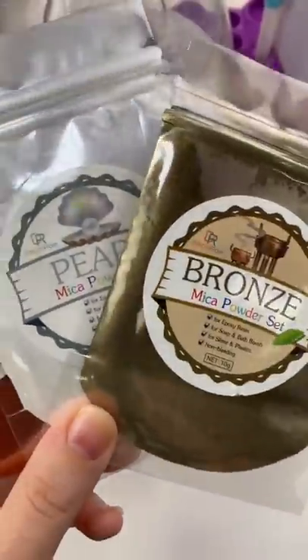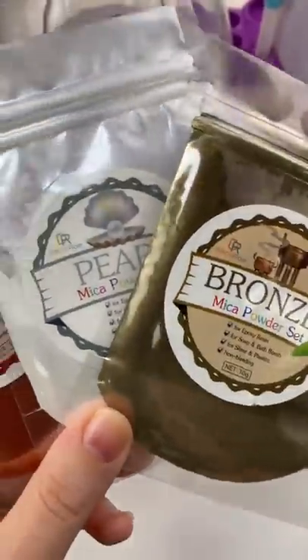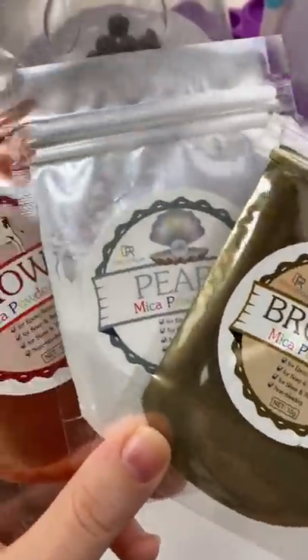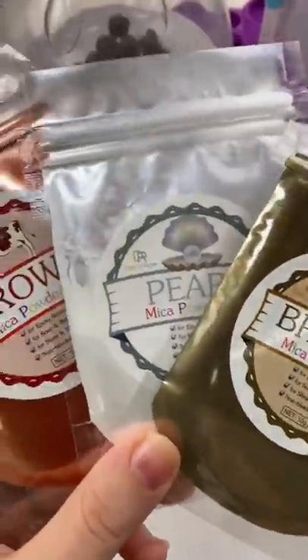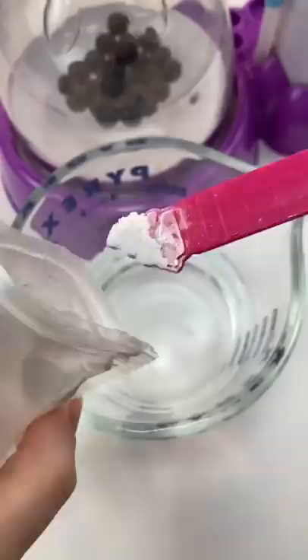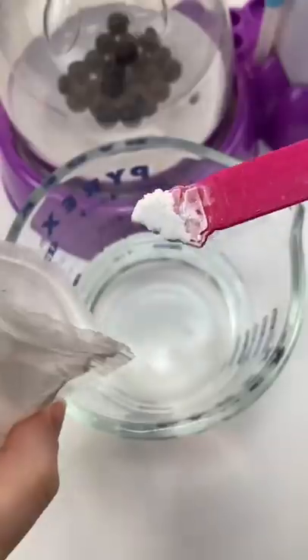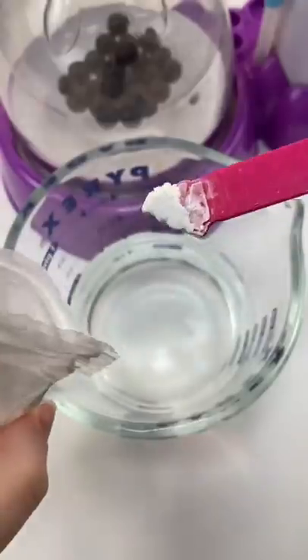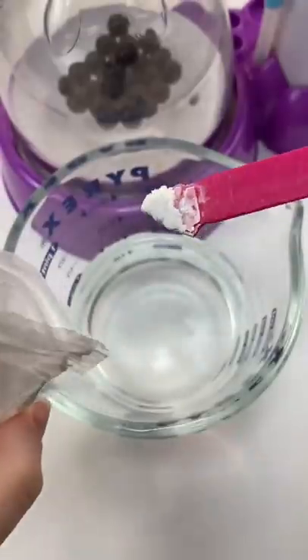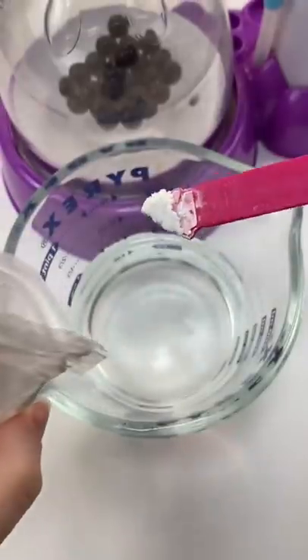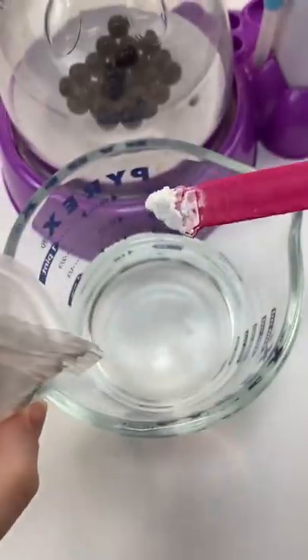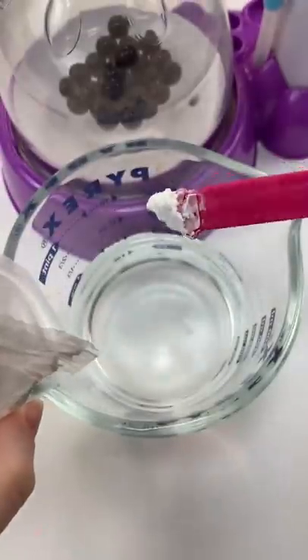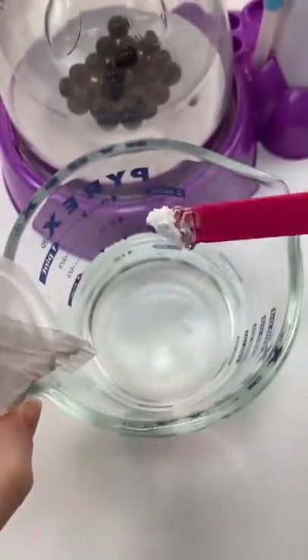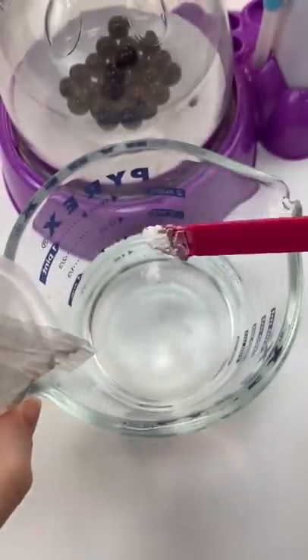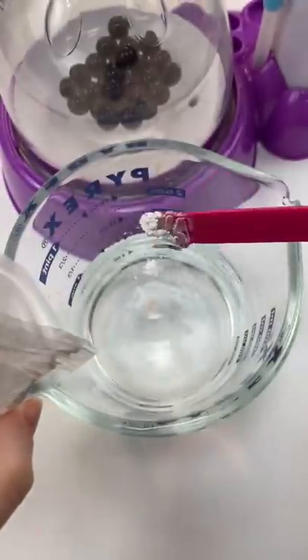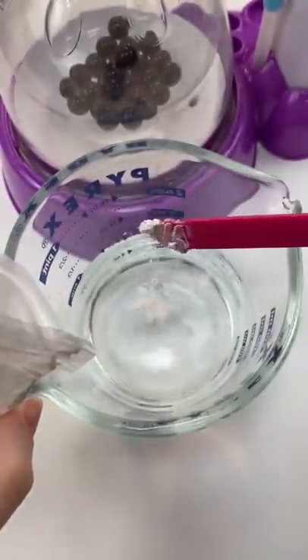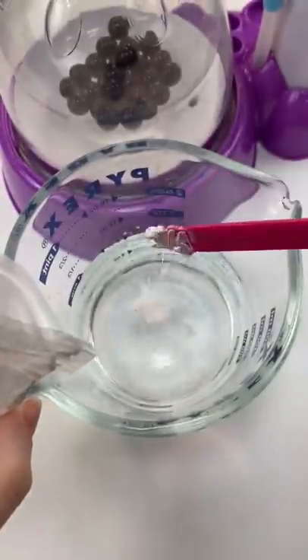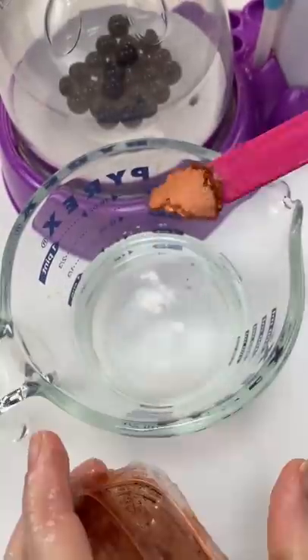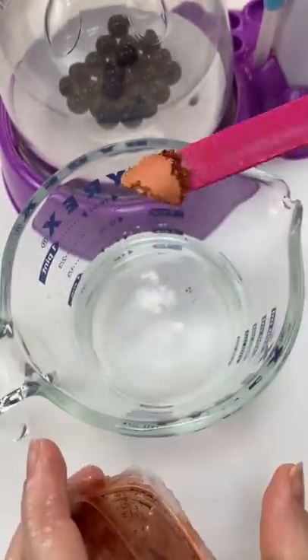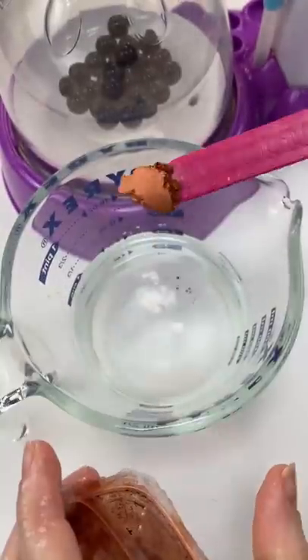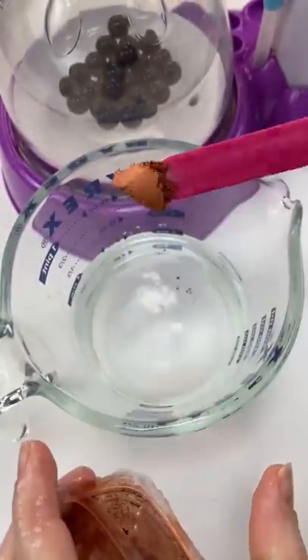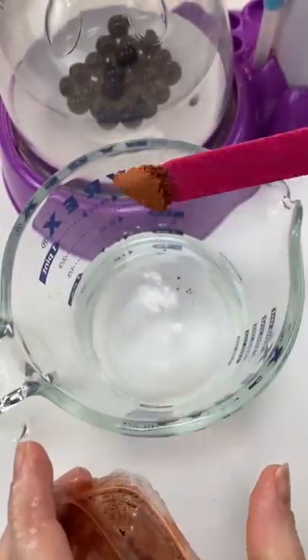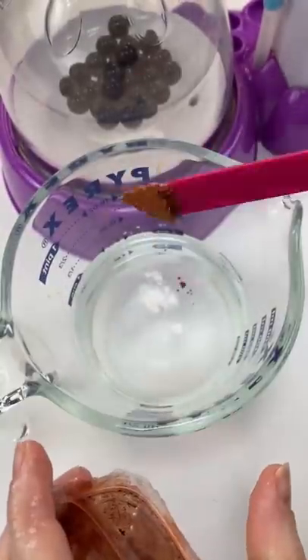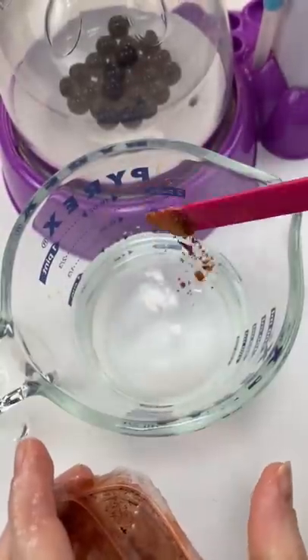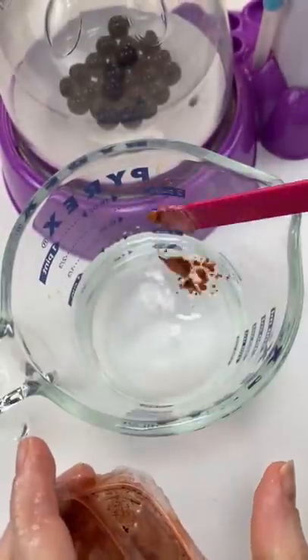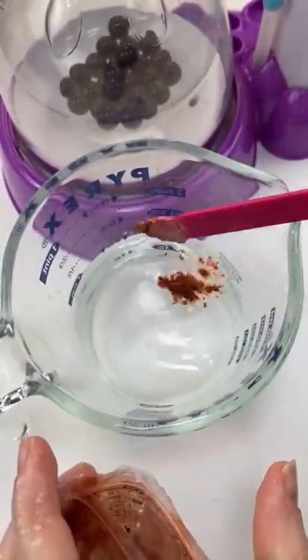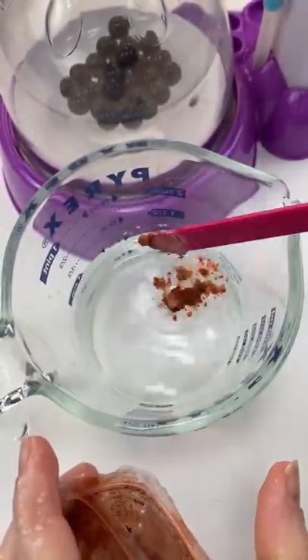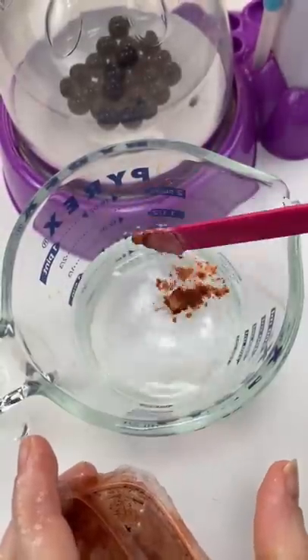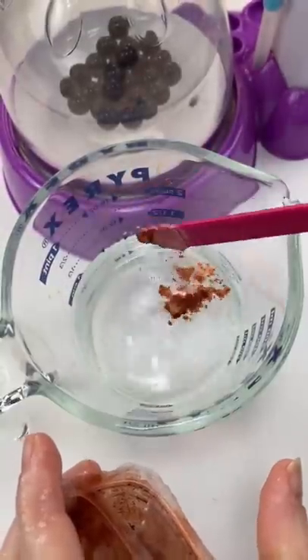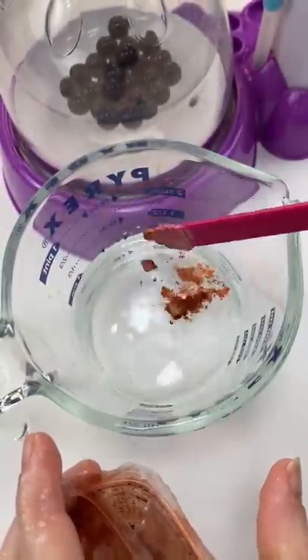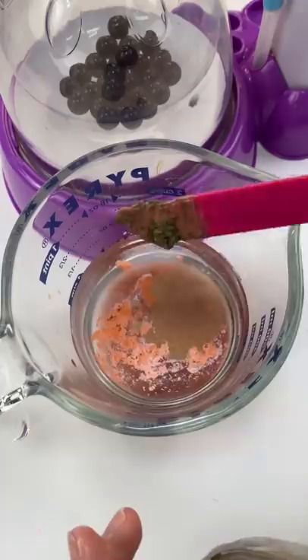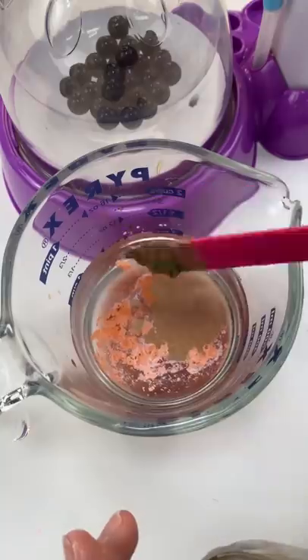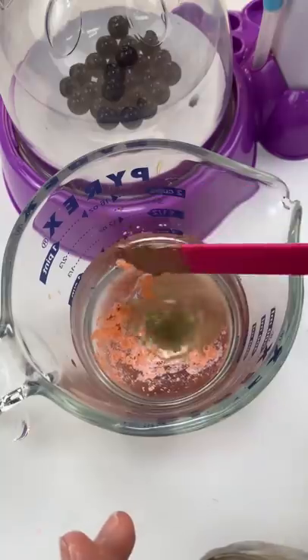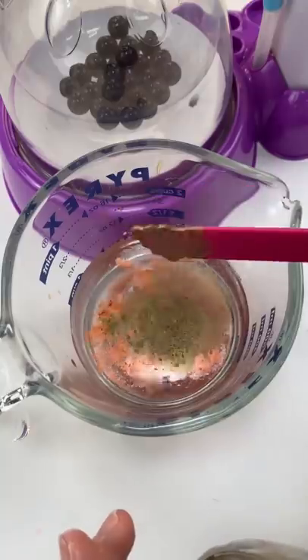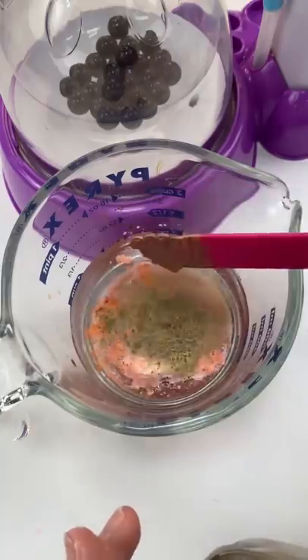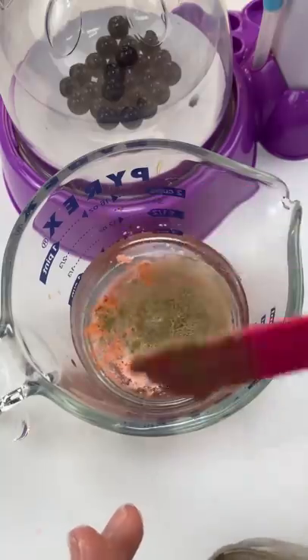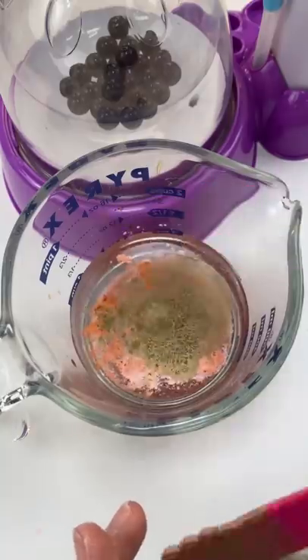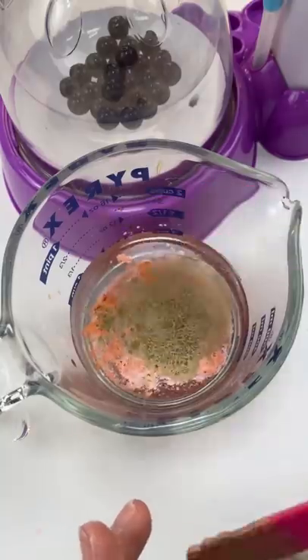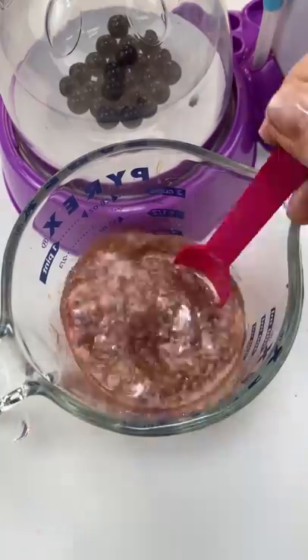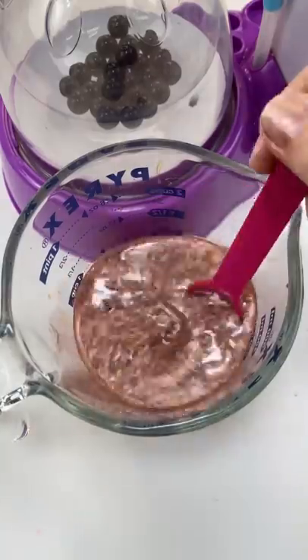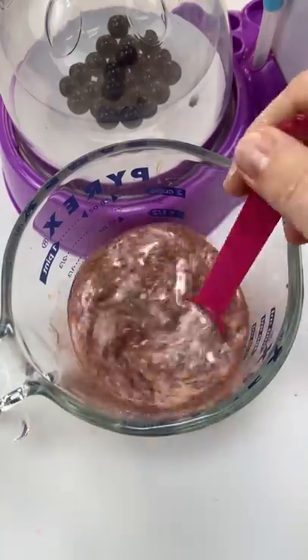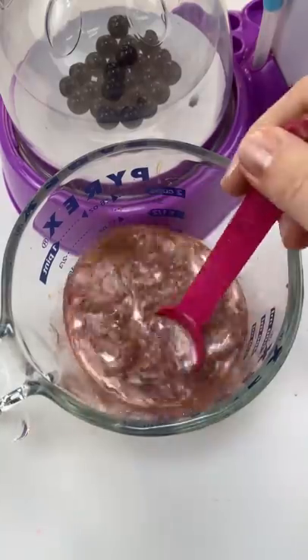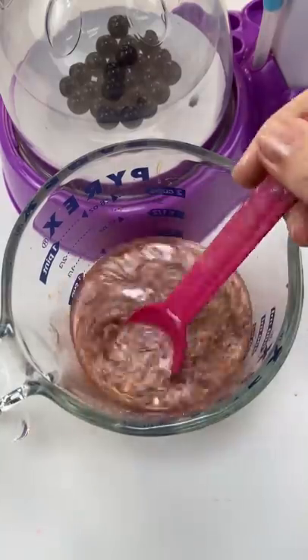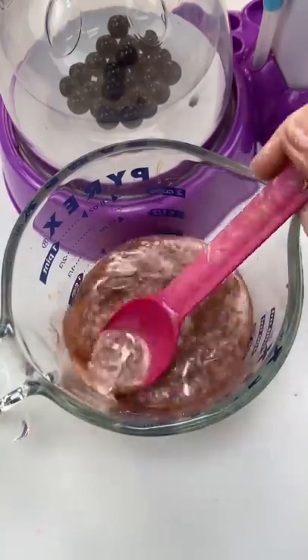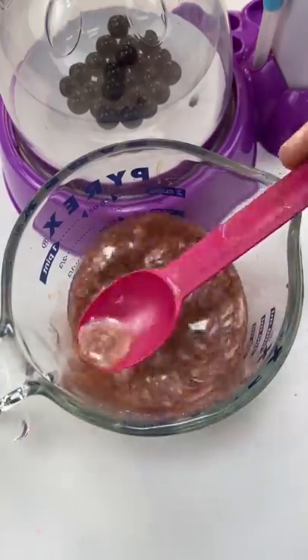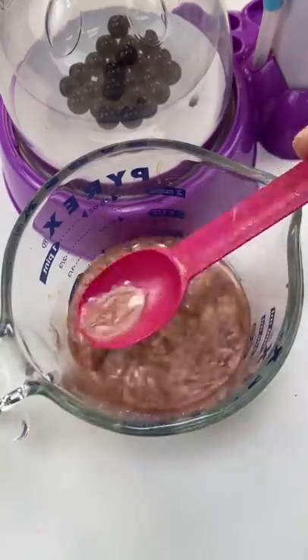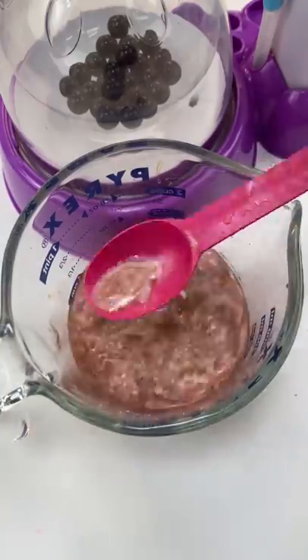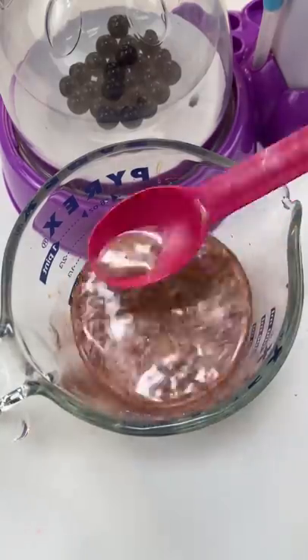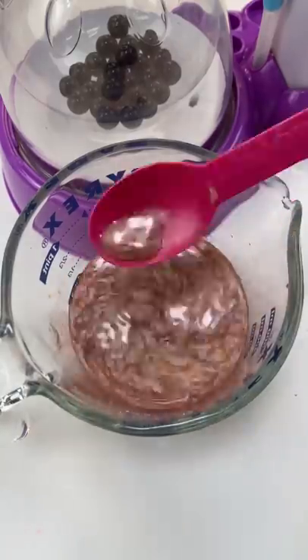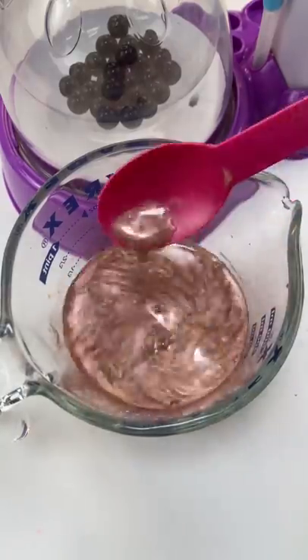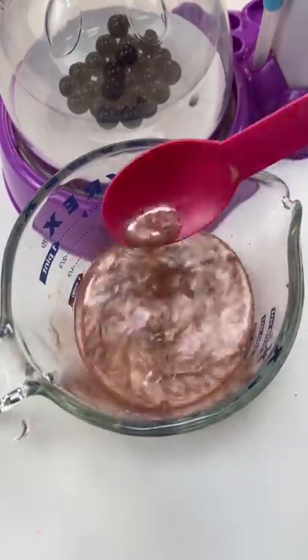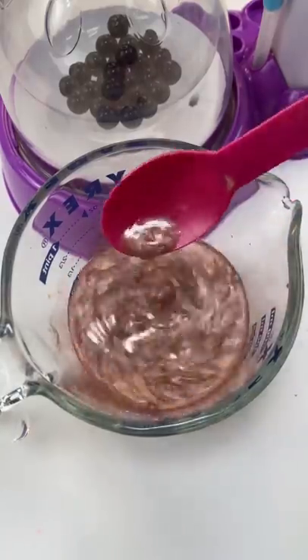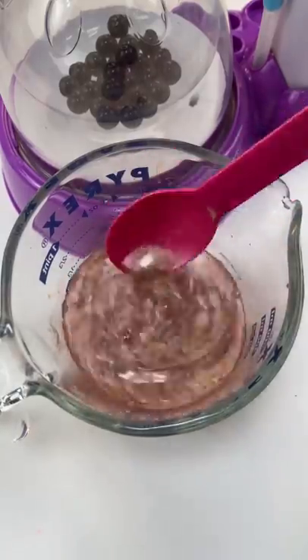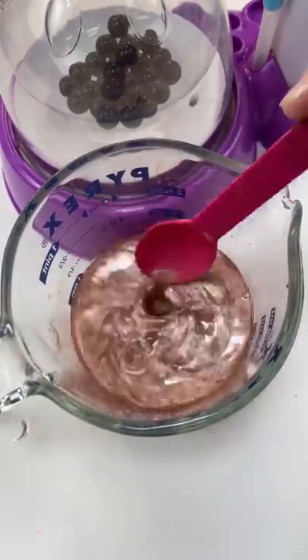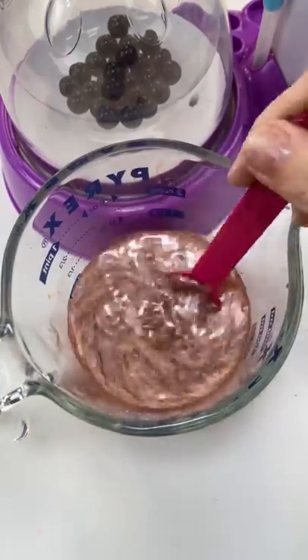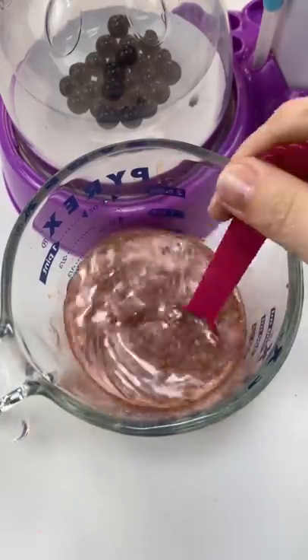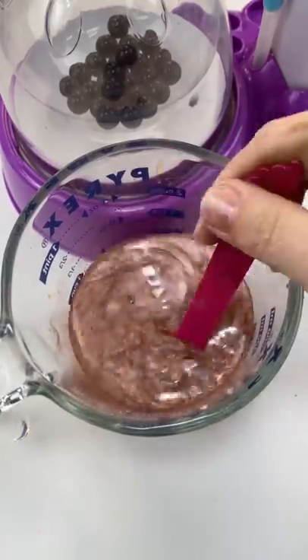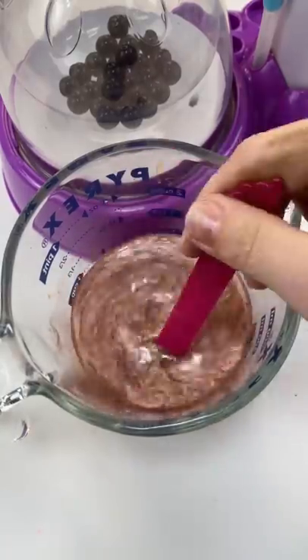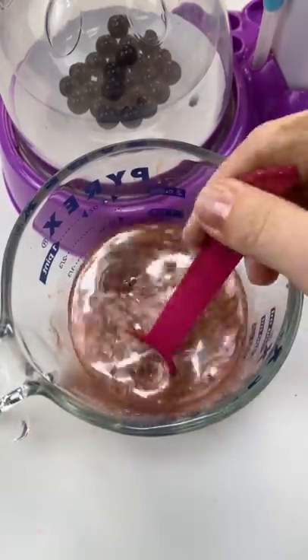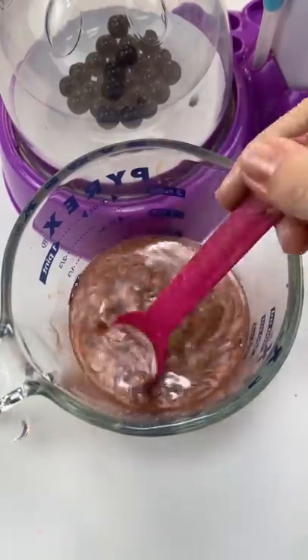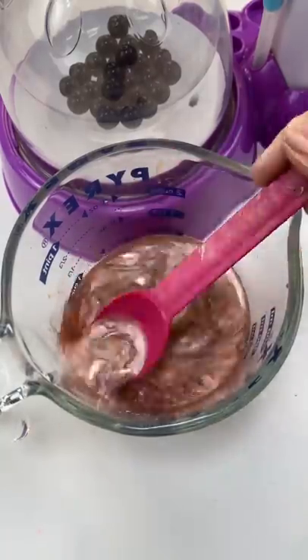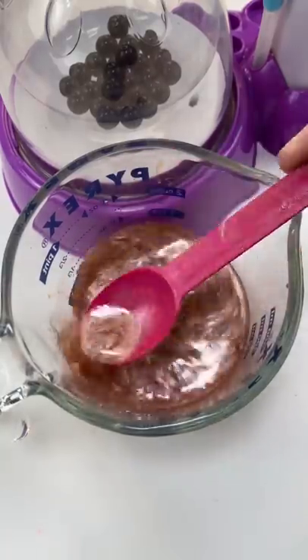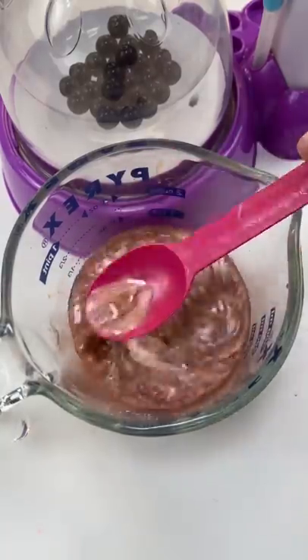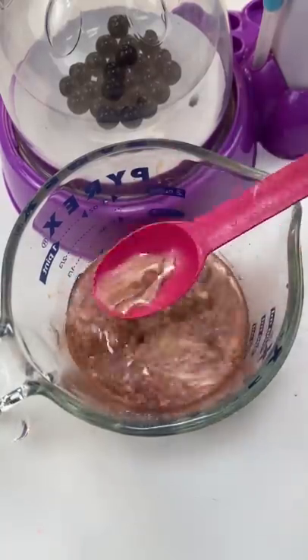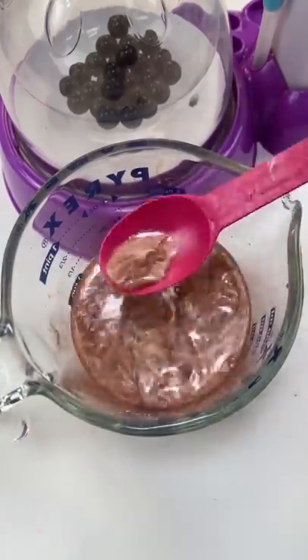I'm going to use these mica powders, a little brown and a little white pearly to make the milk tea. And that looks pretty good, kind of like hot chocolate.